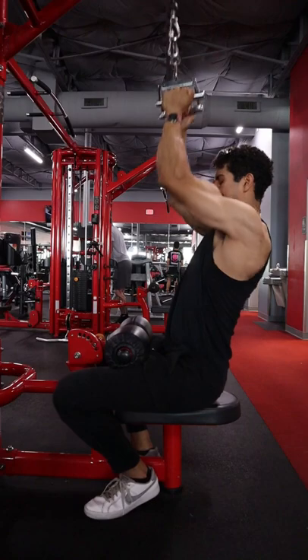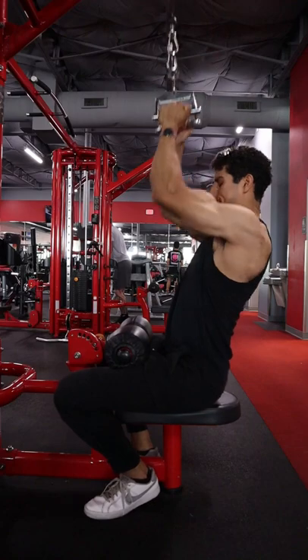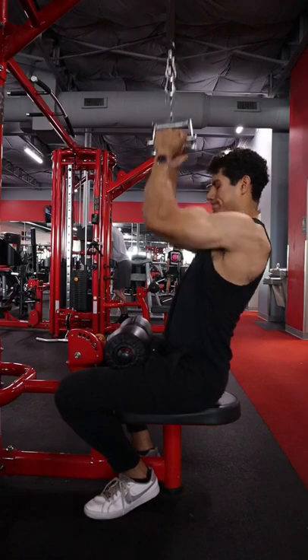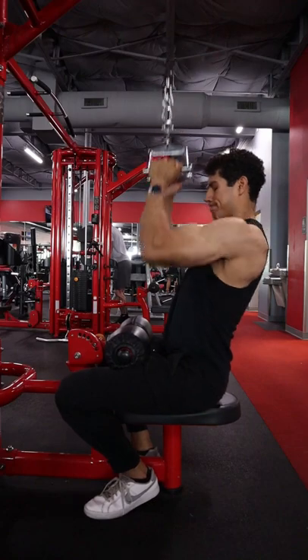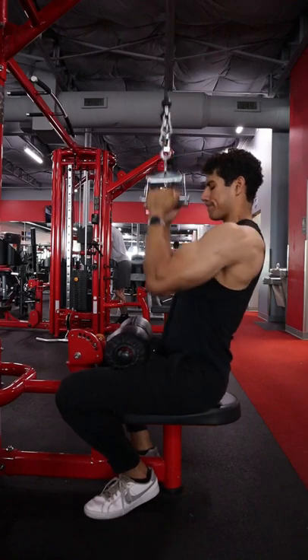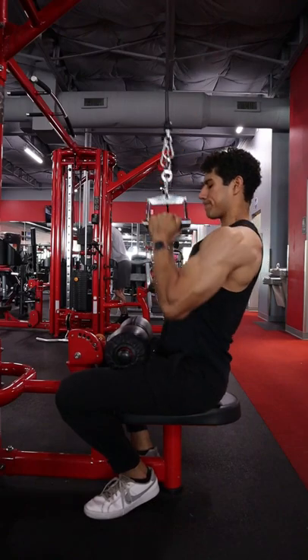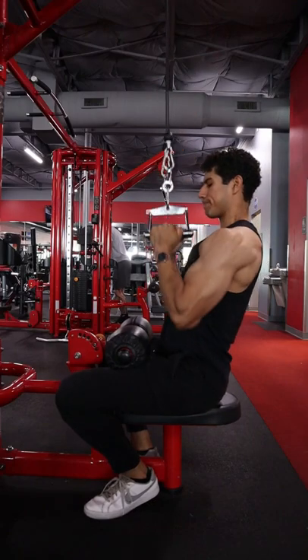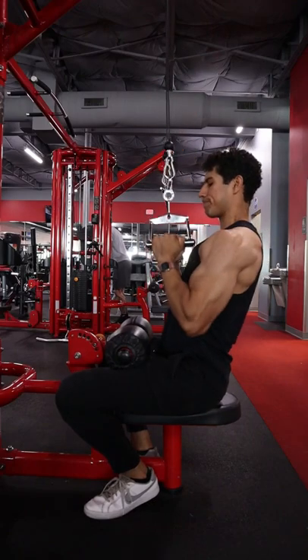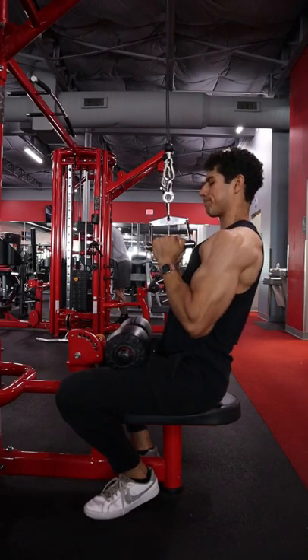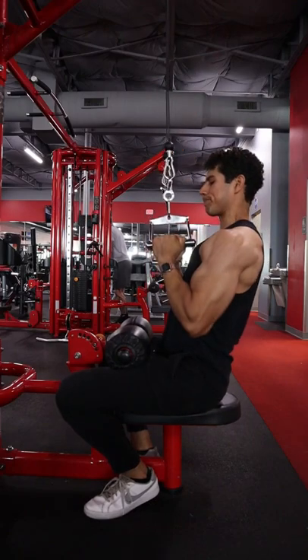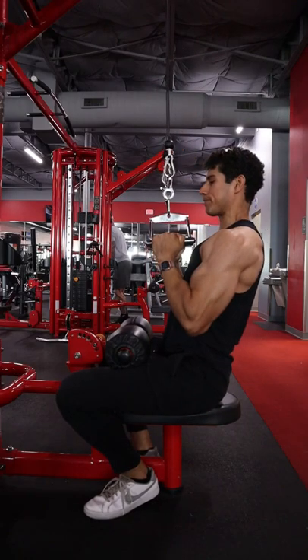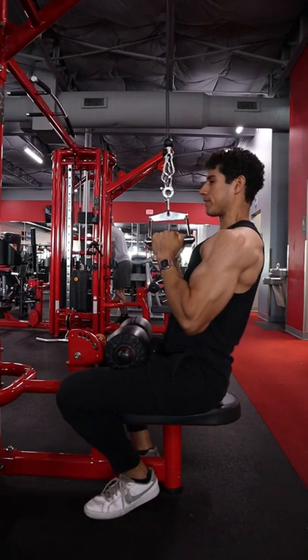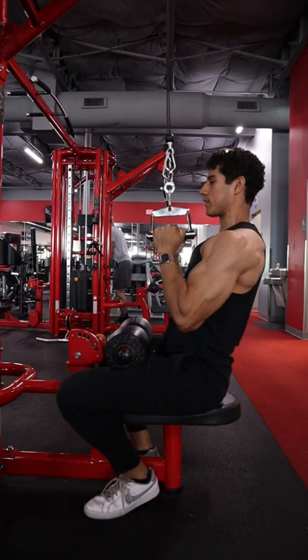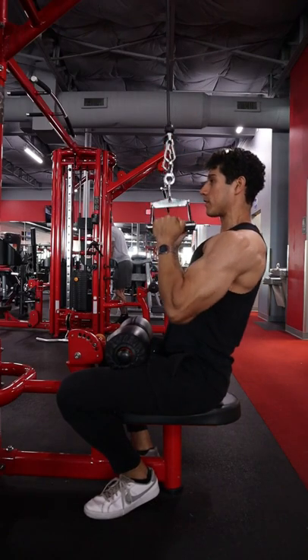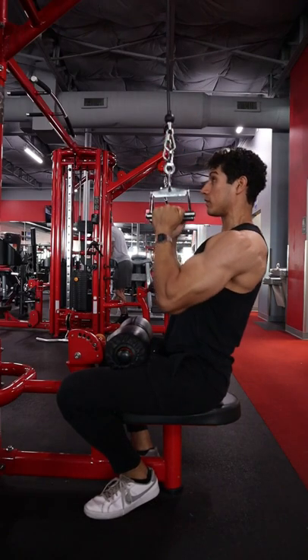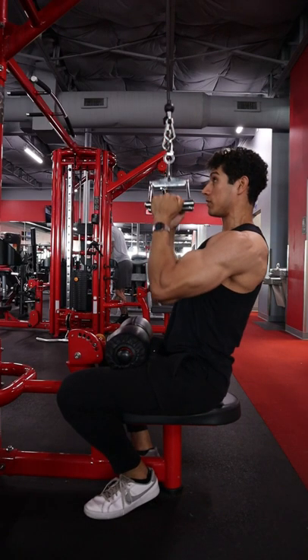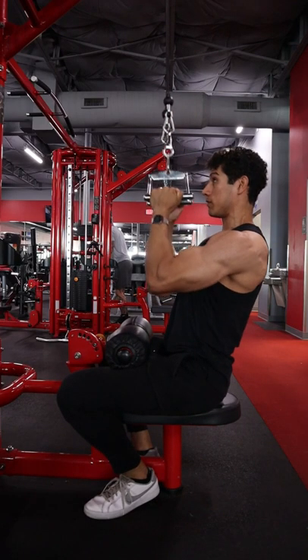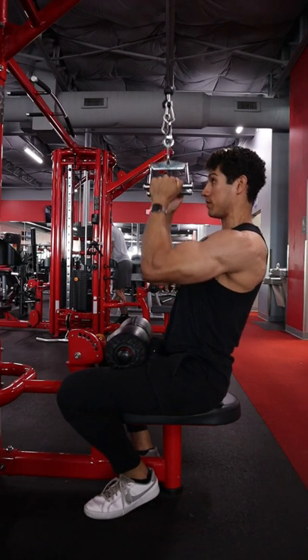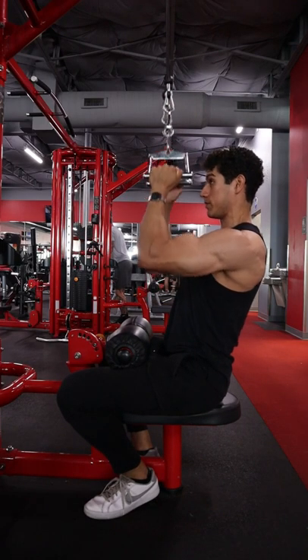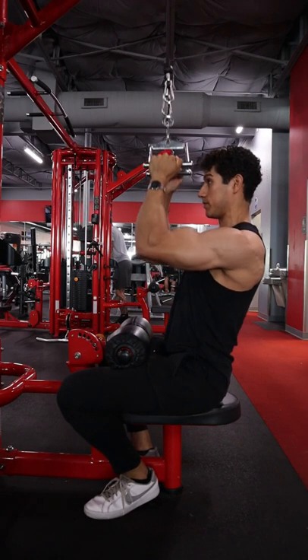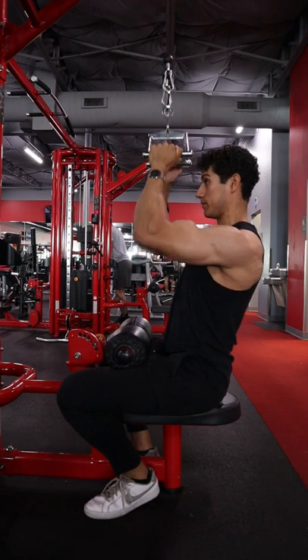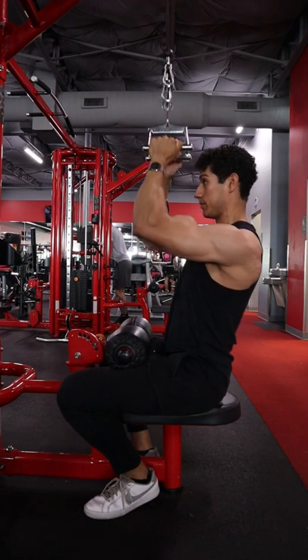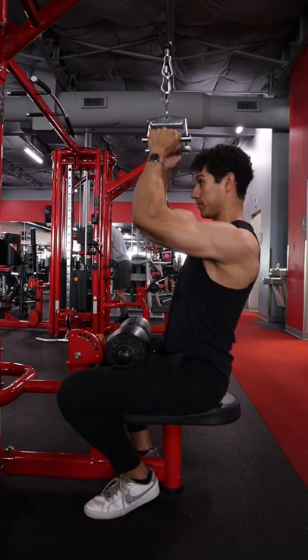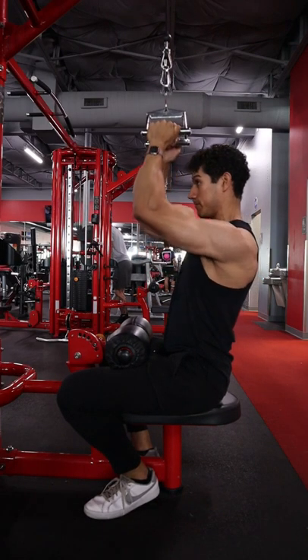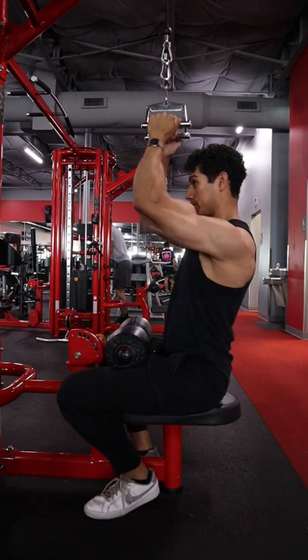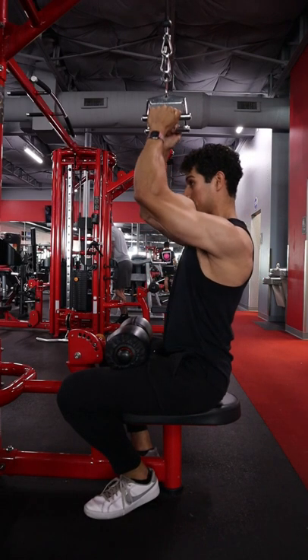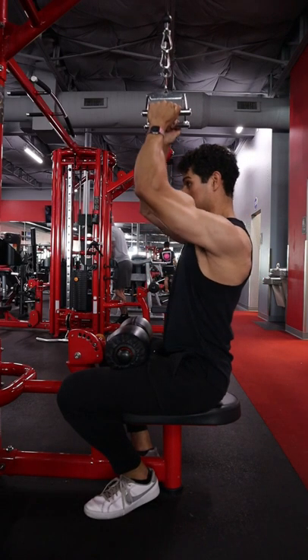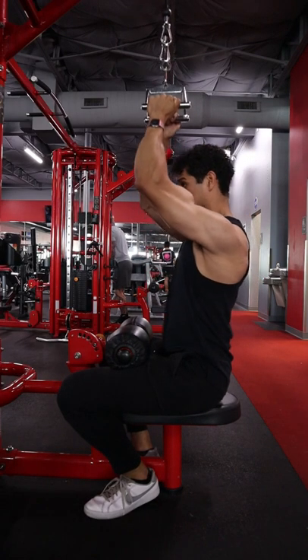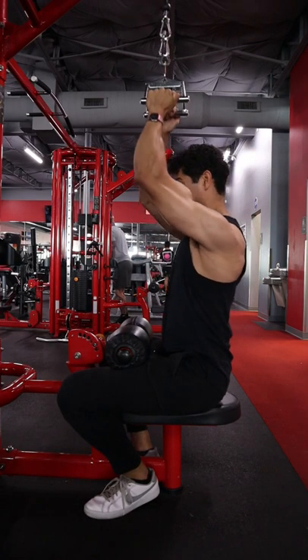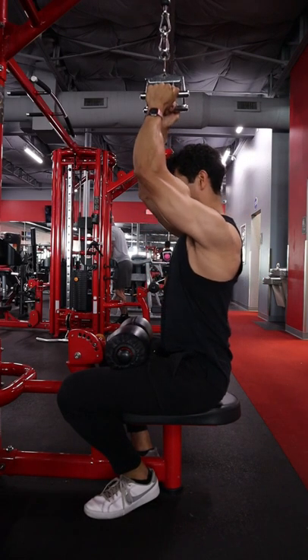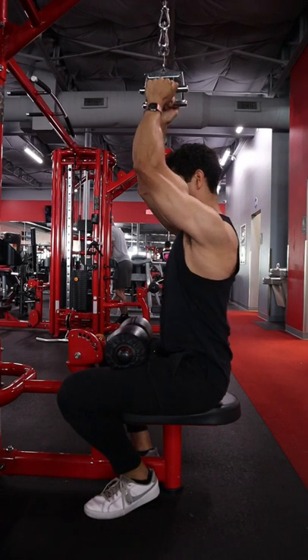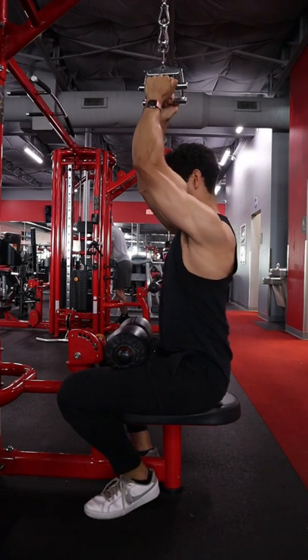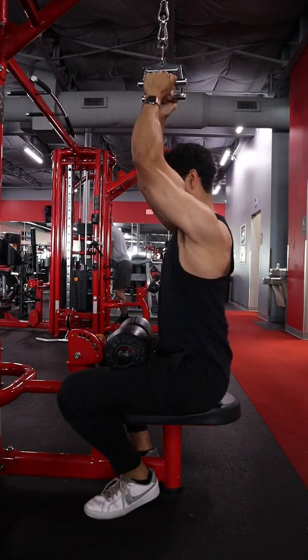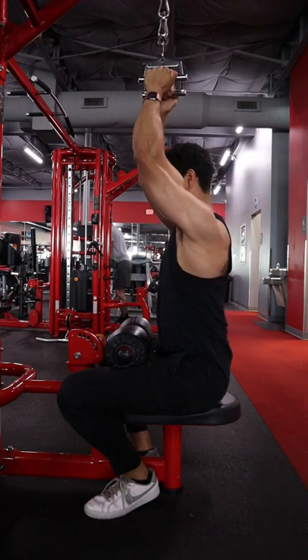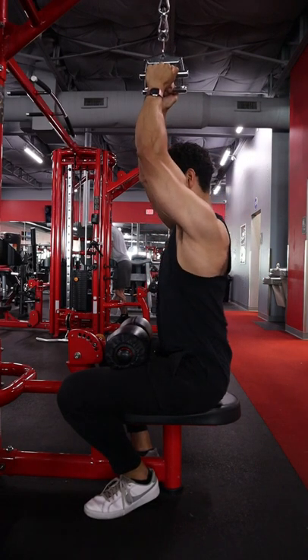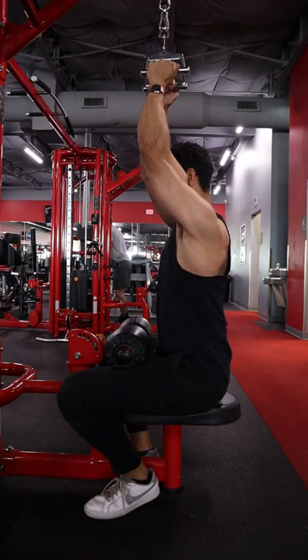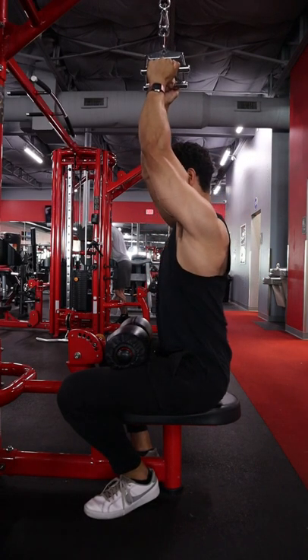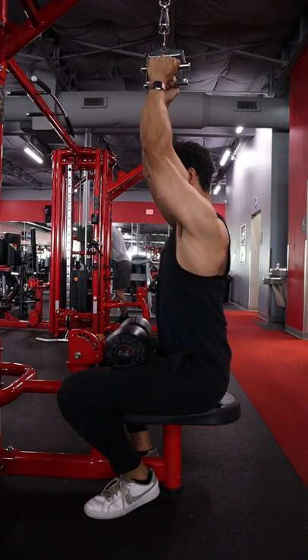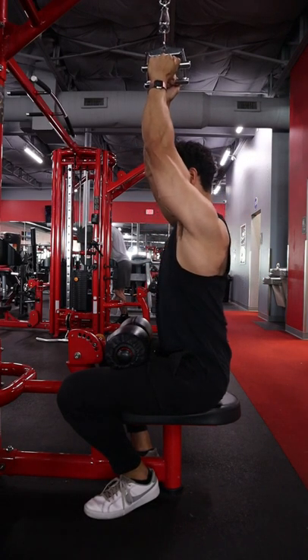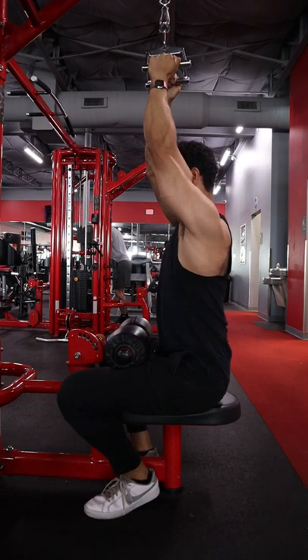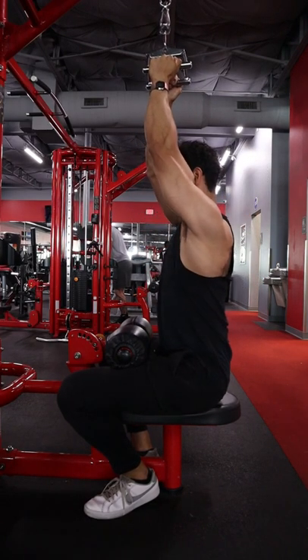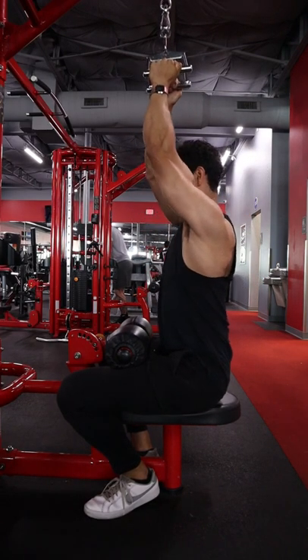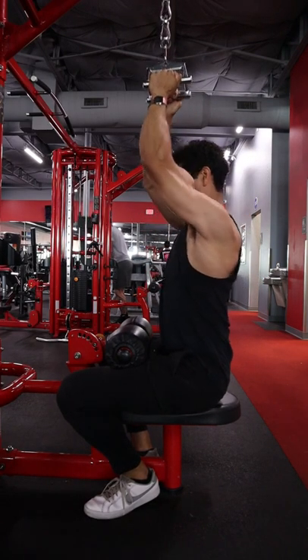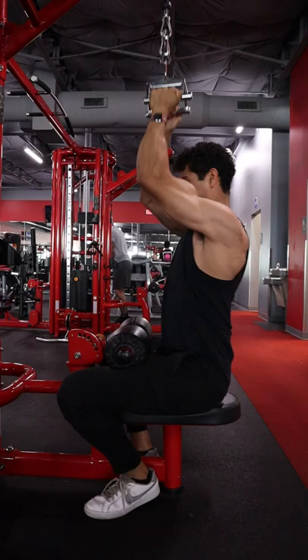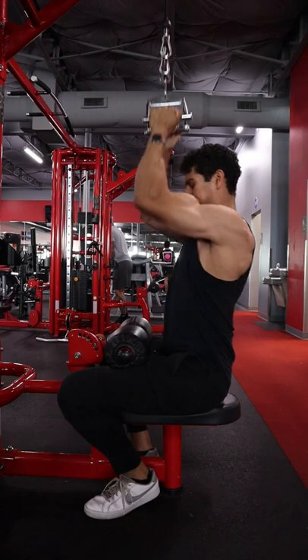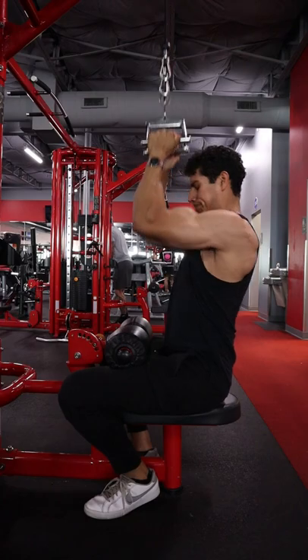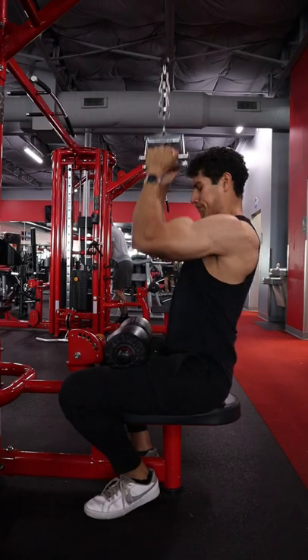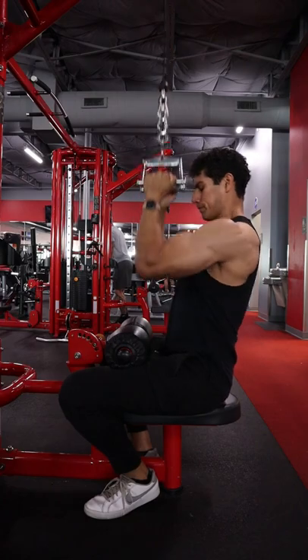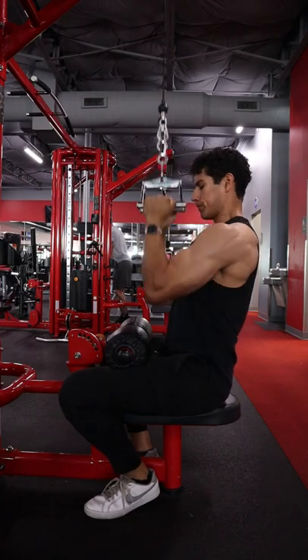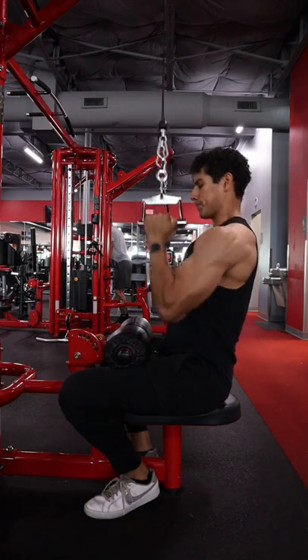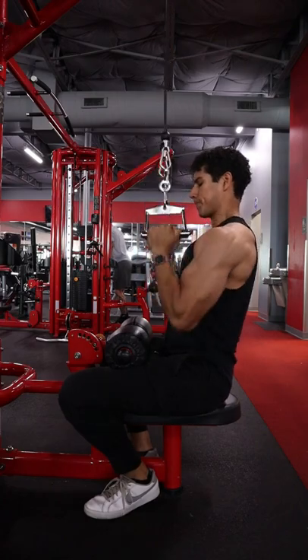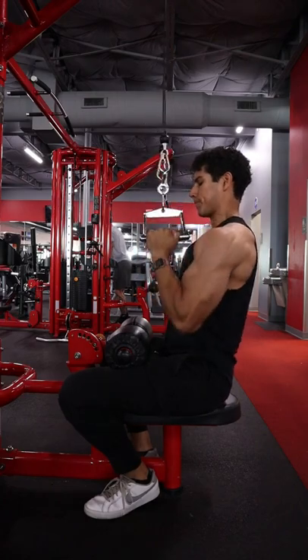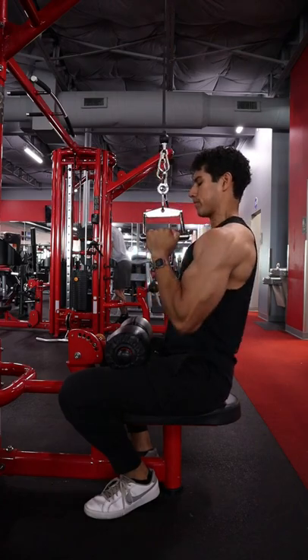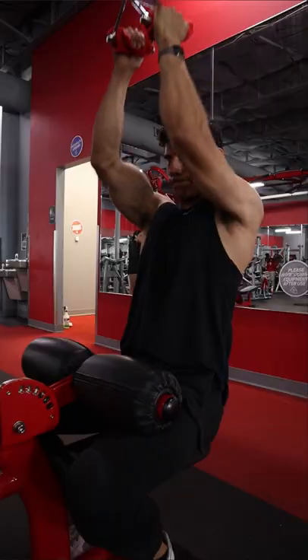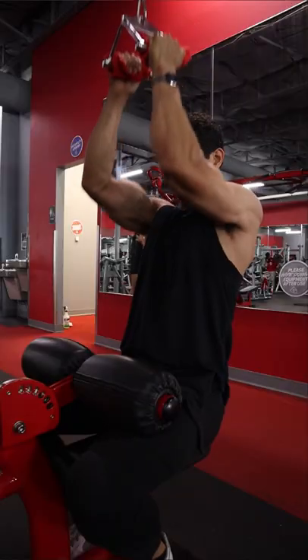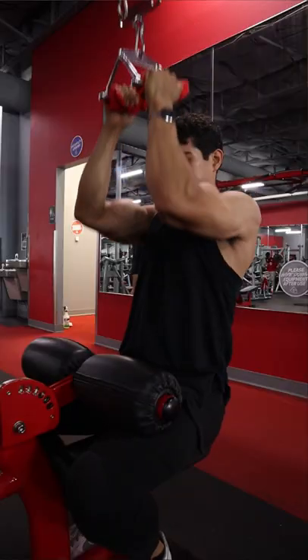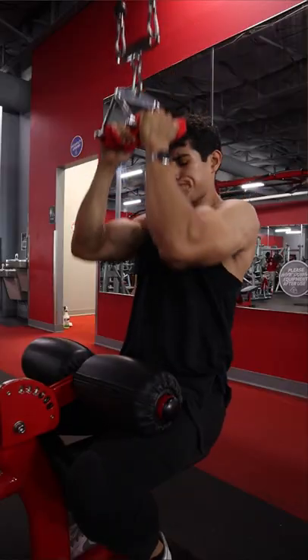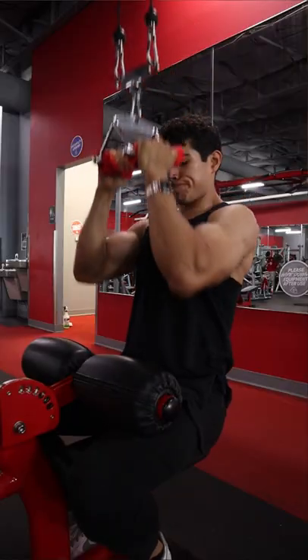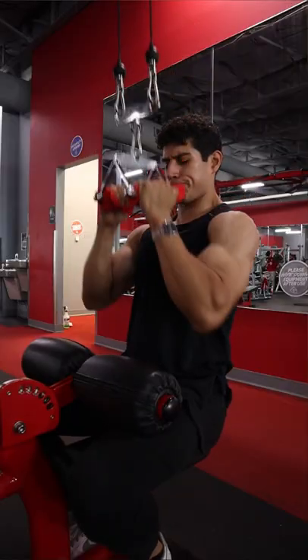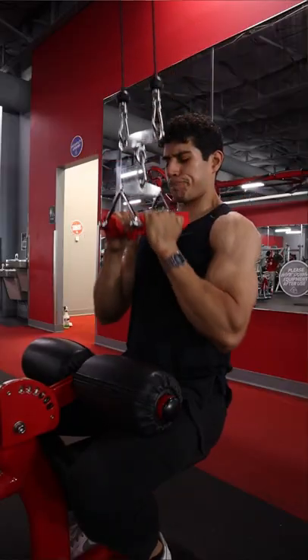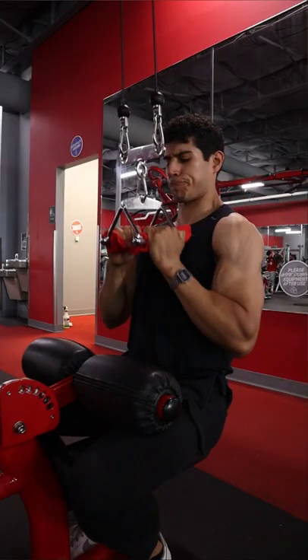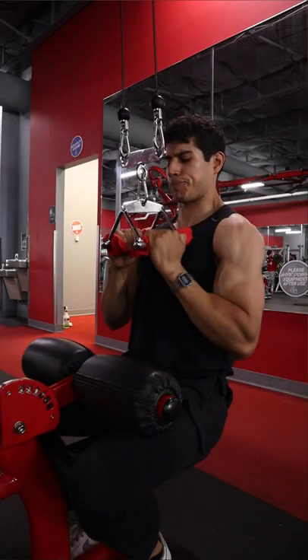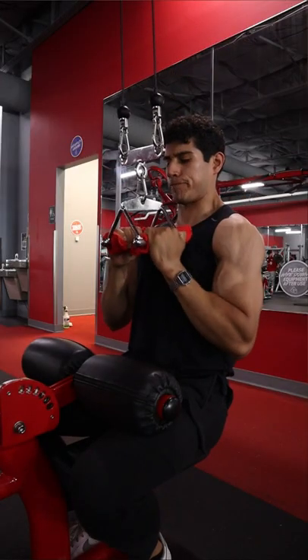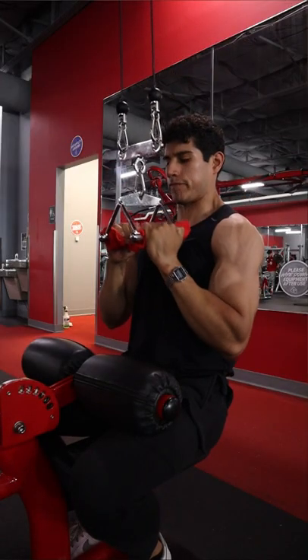The neutral grip lat pulldown can be a great exercise for the lats. However, if you're one of those people that feels it a lot in the biceps and not enough in the back, listen up.